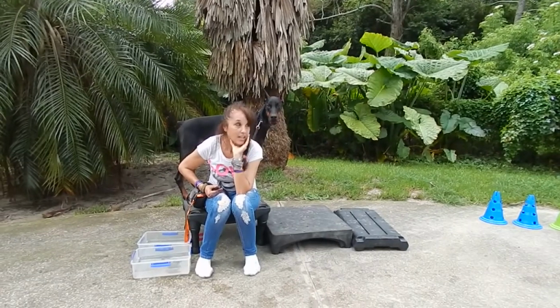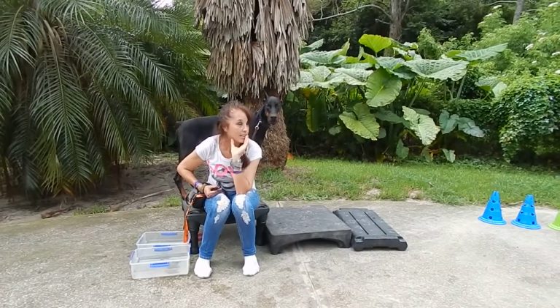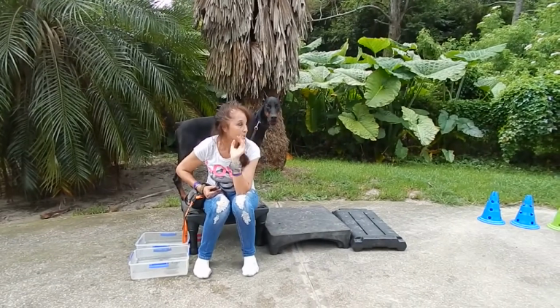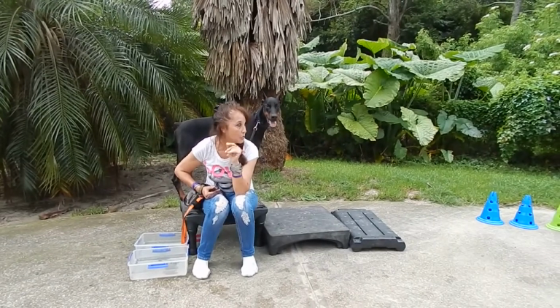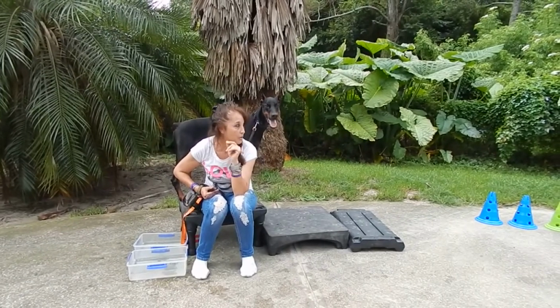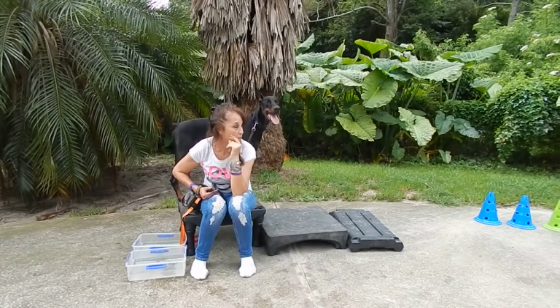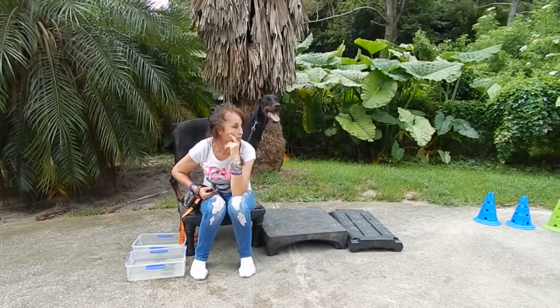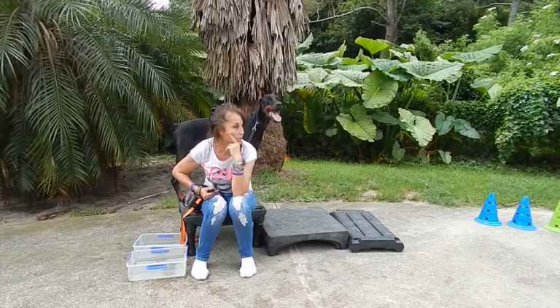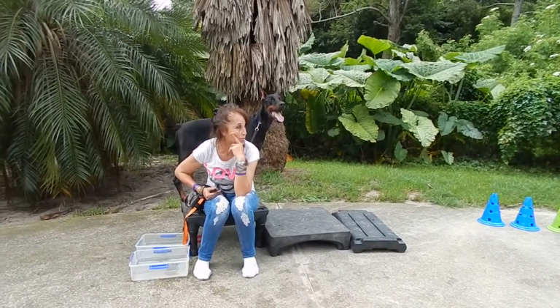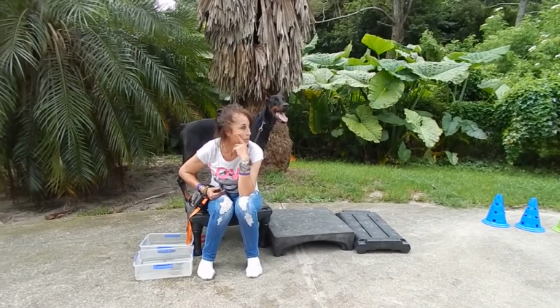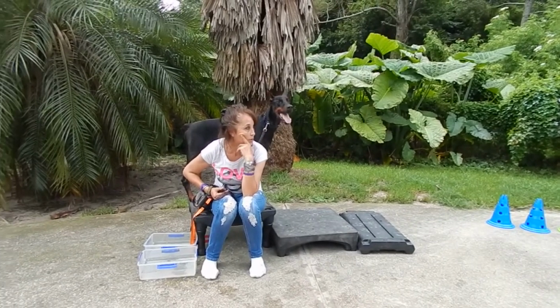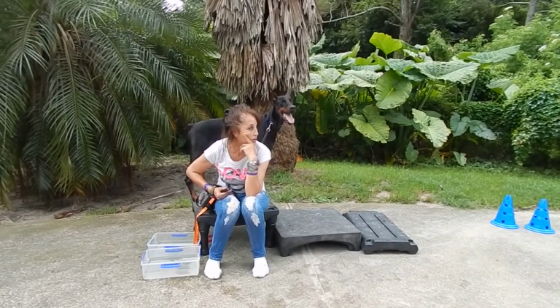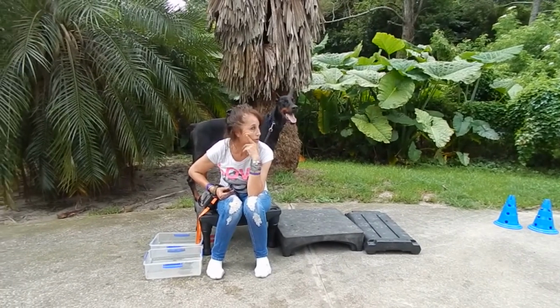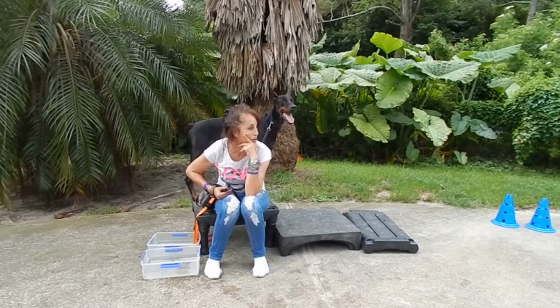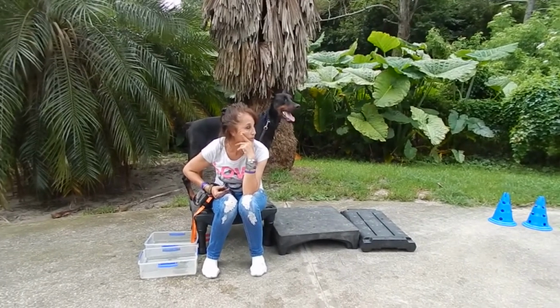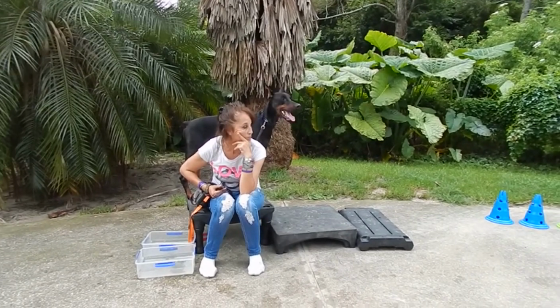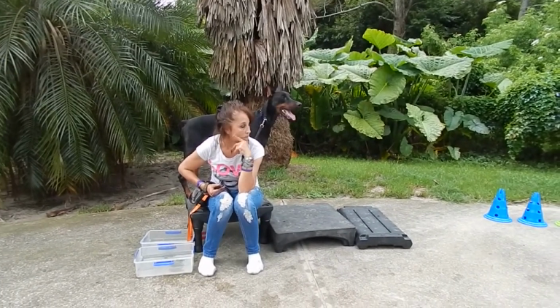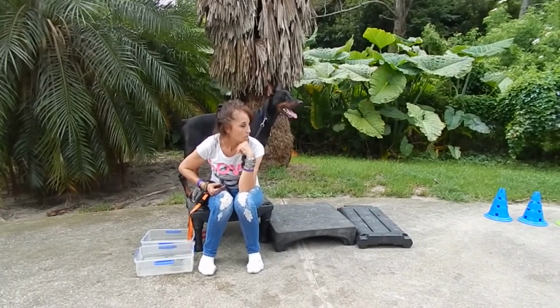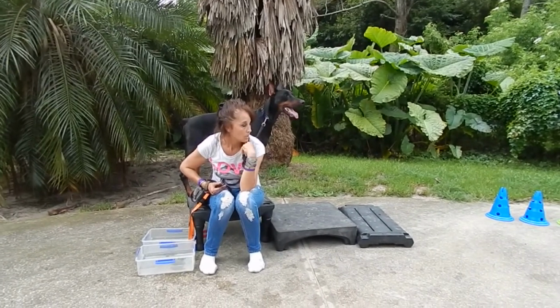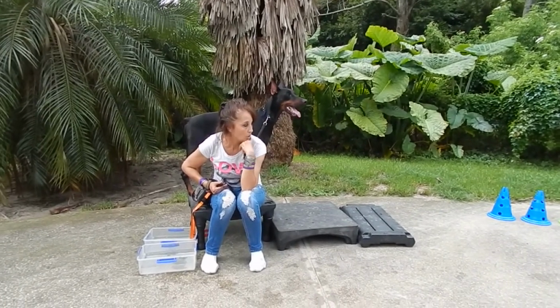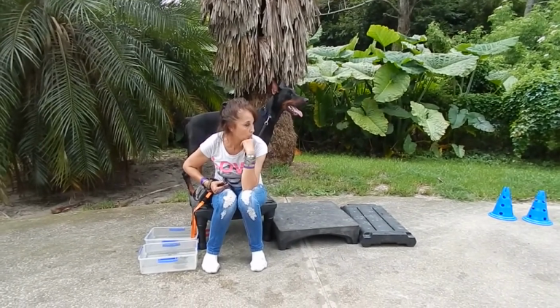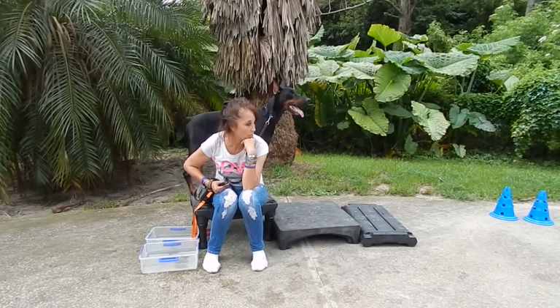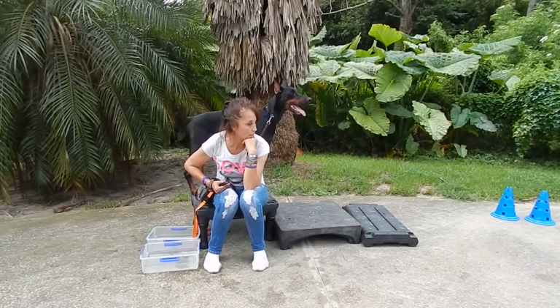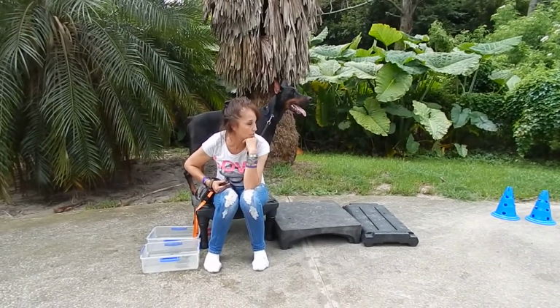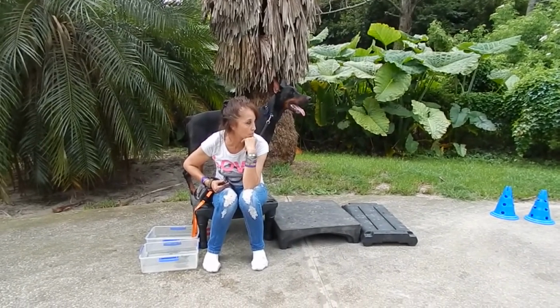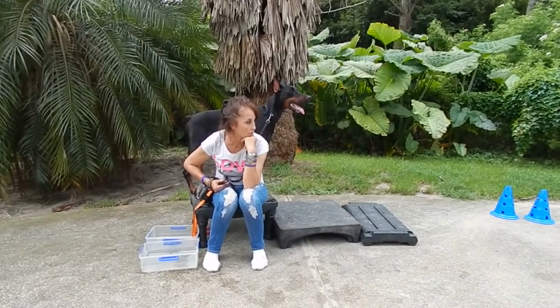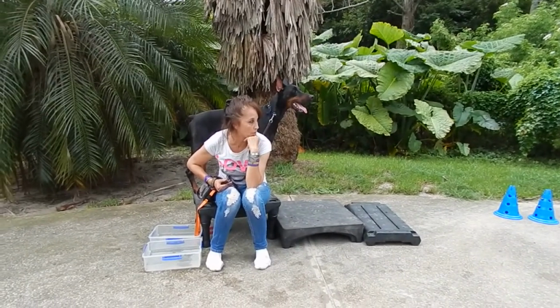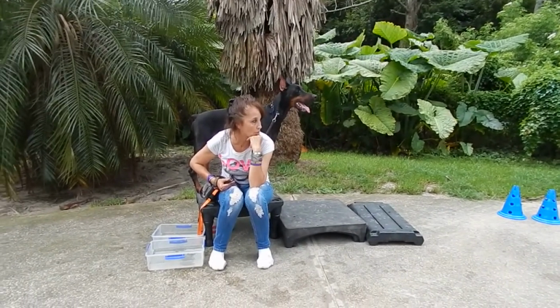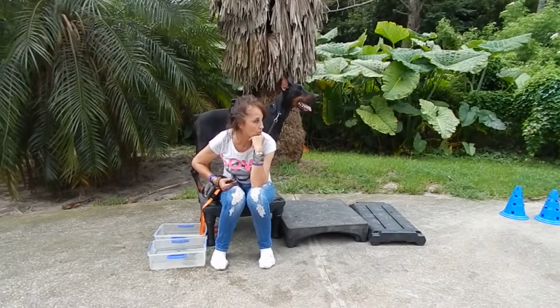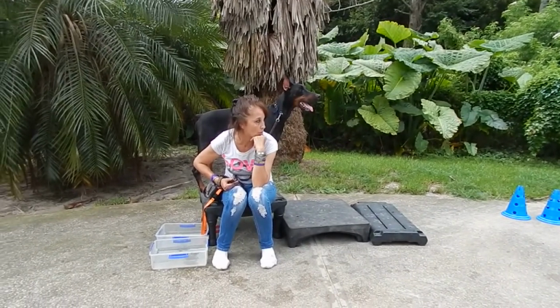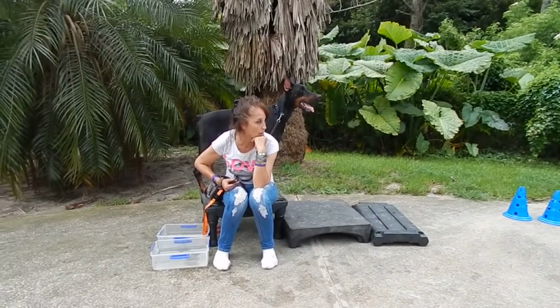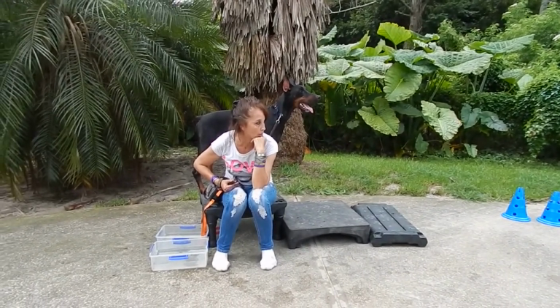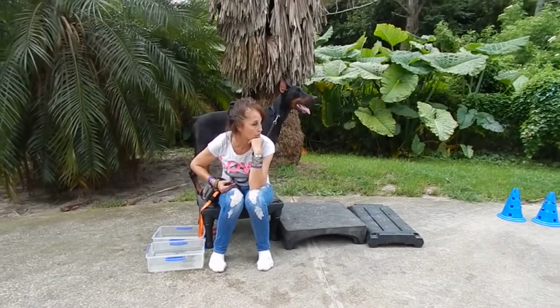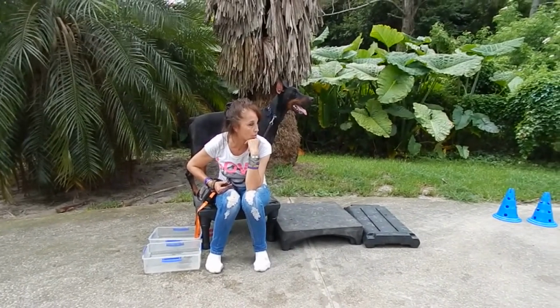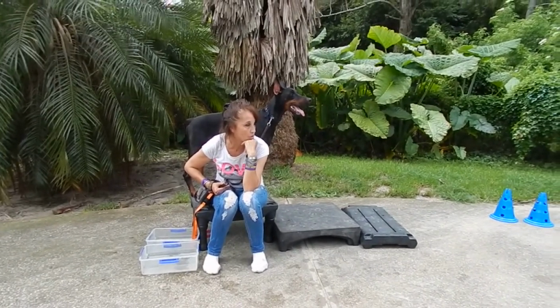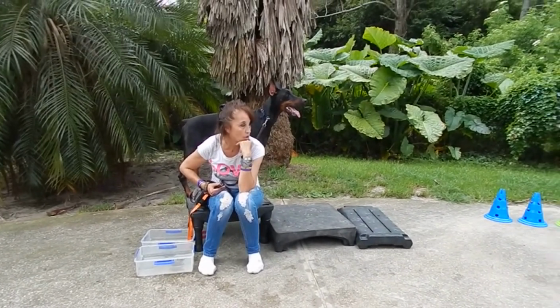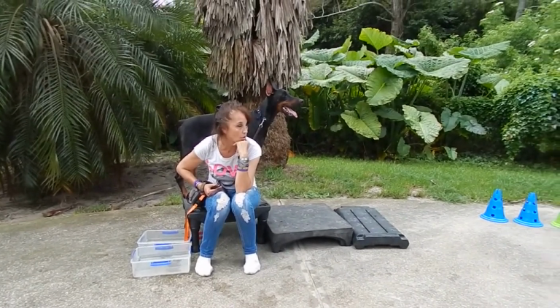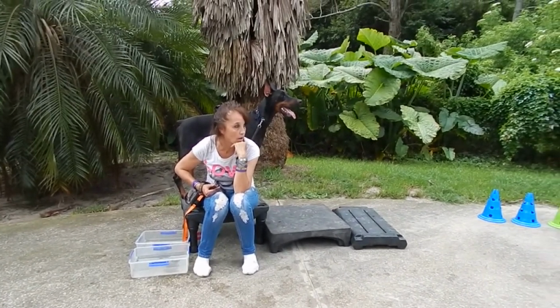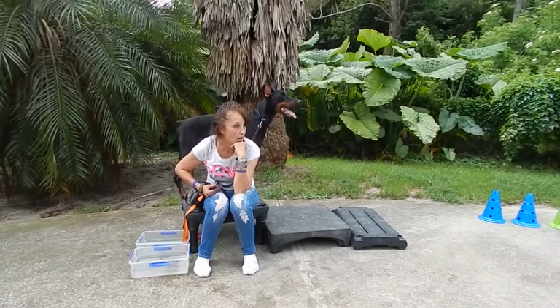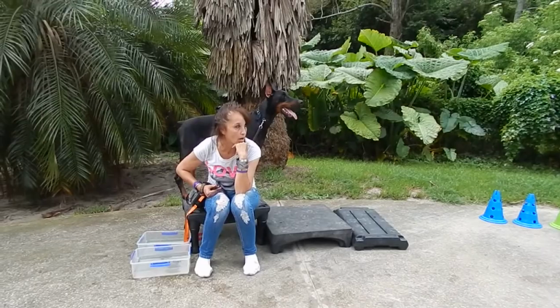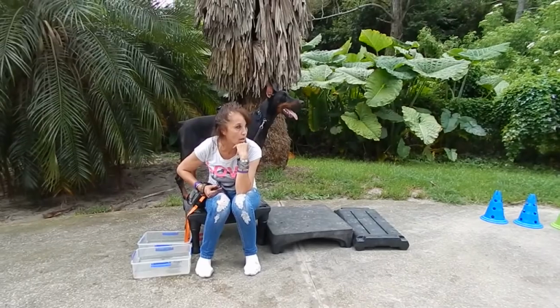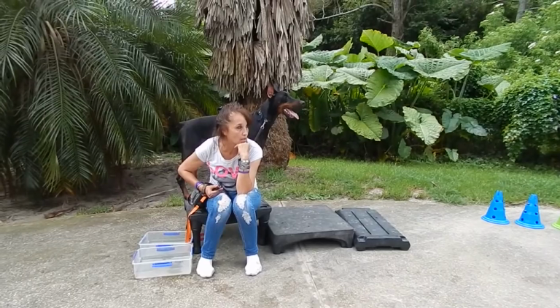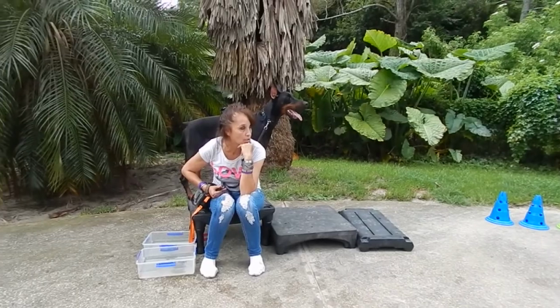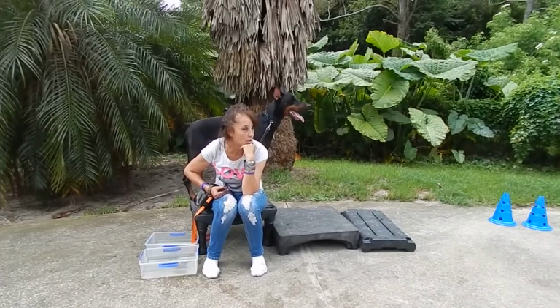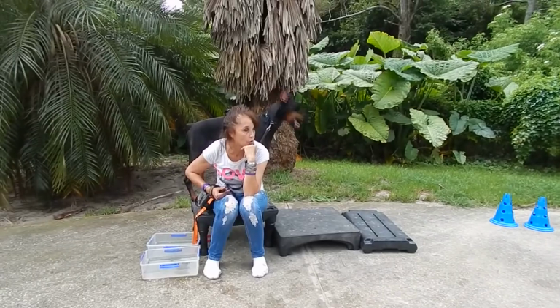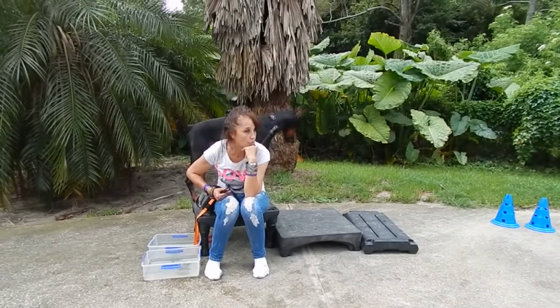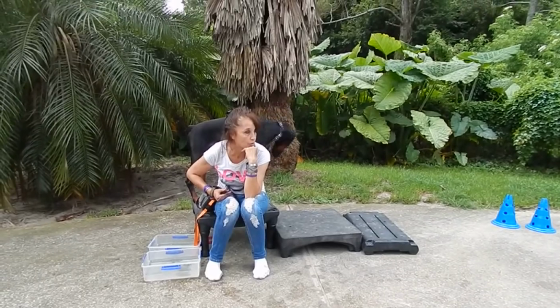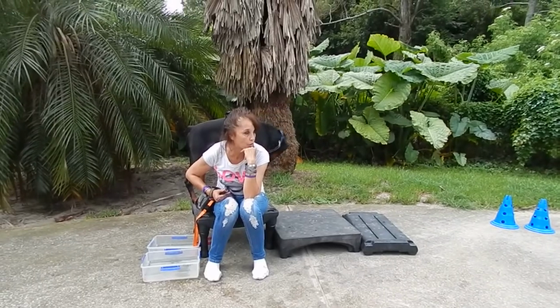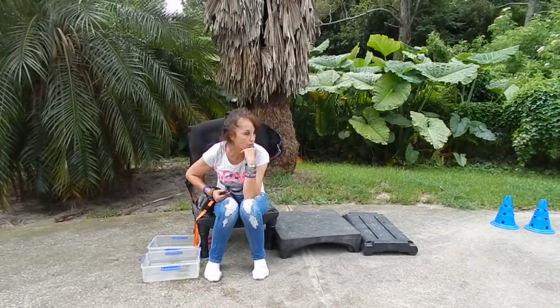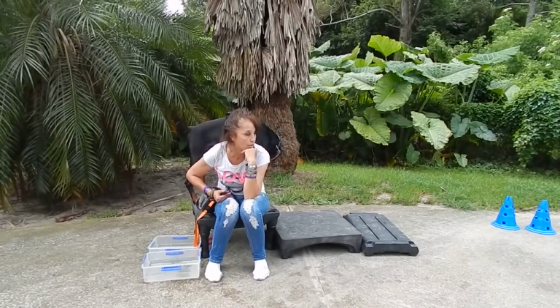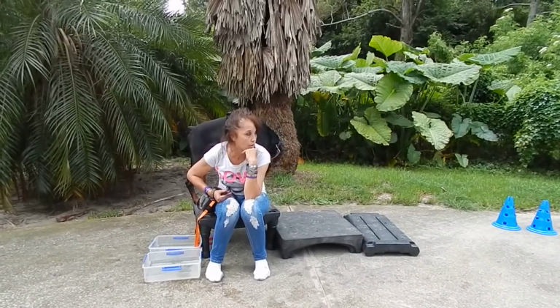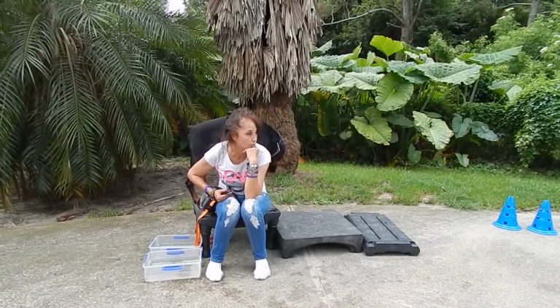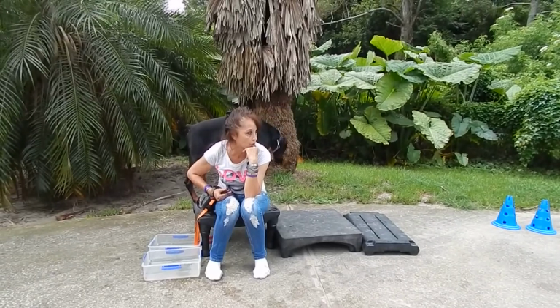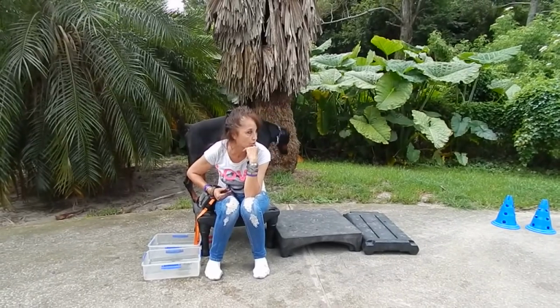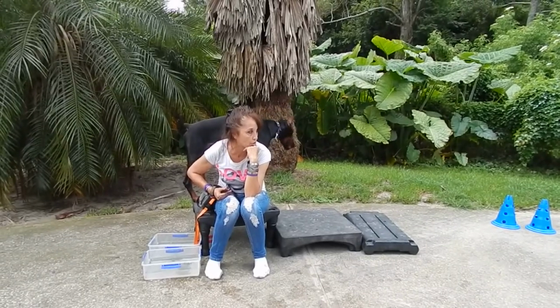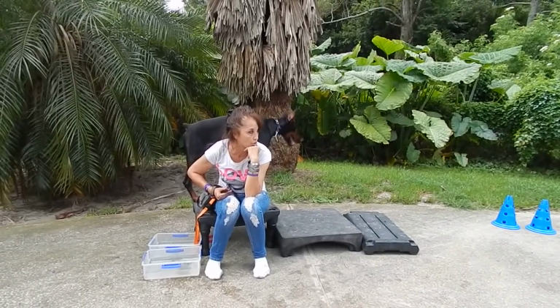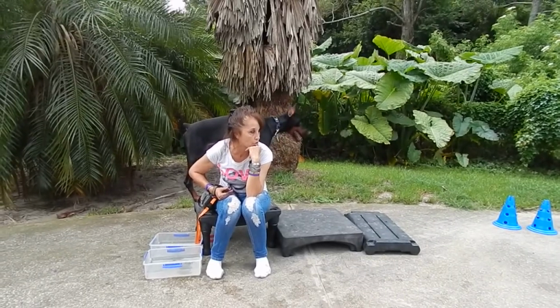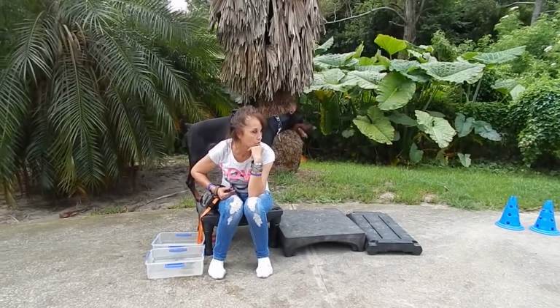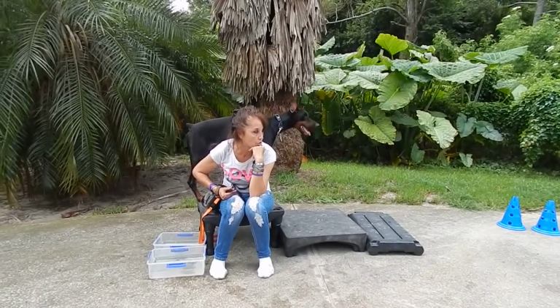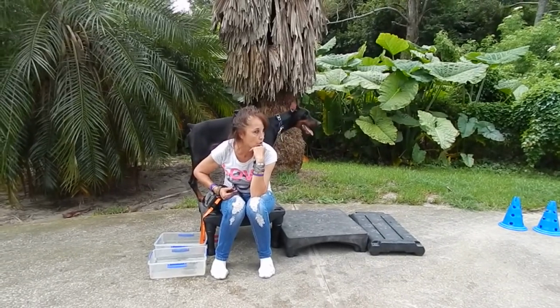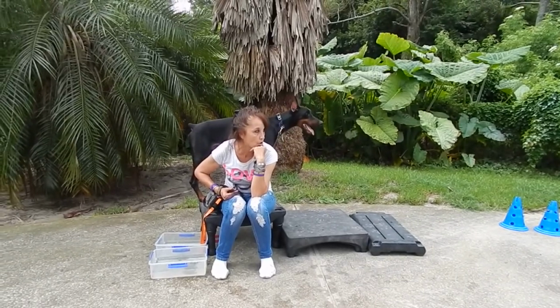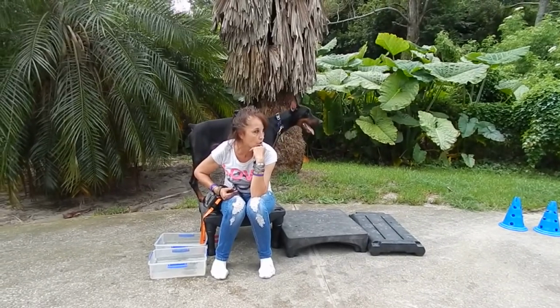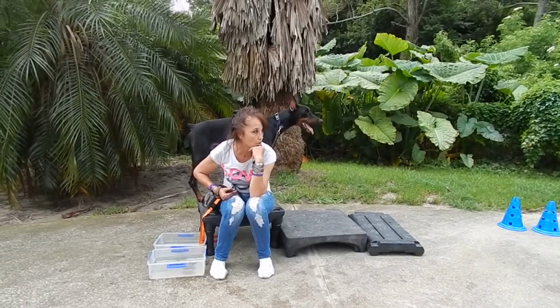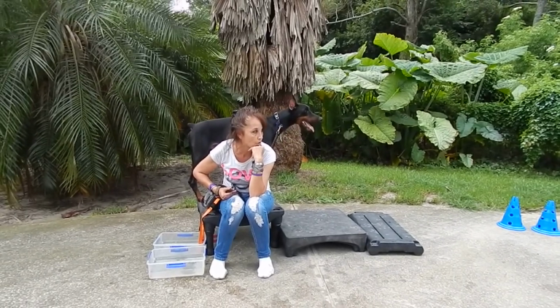Hi guys, we're back with I Put Barclay Up. My demeanor around this dog — I don't feel like I have to touch the dog.